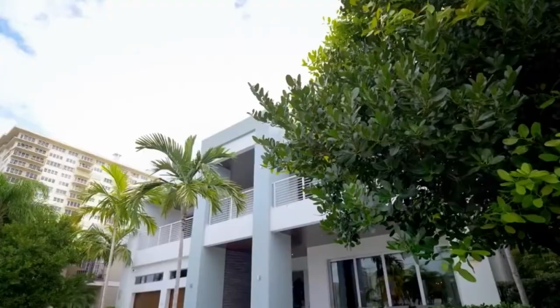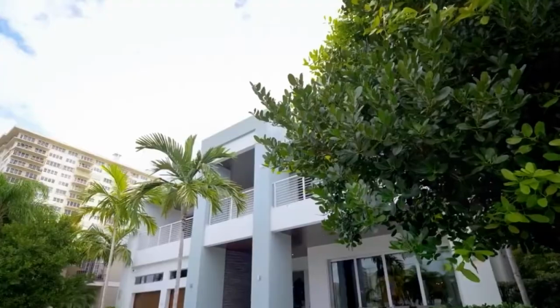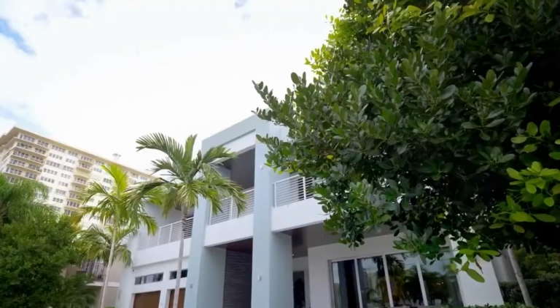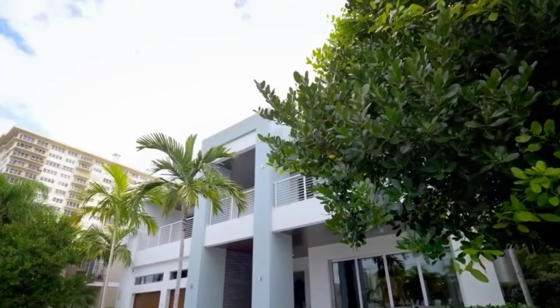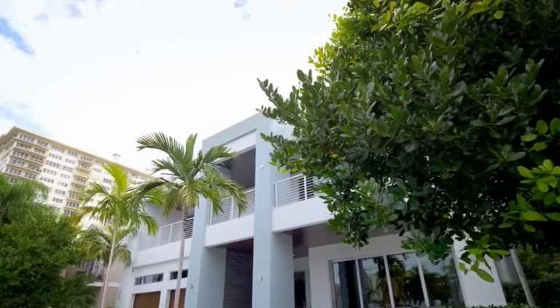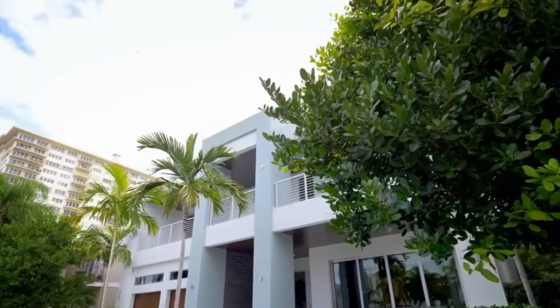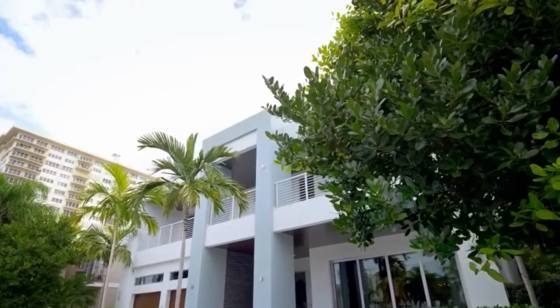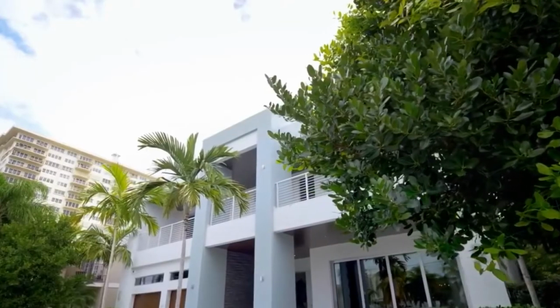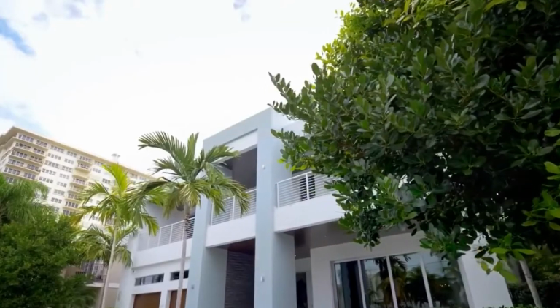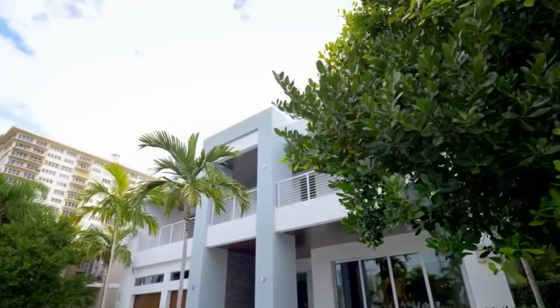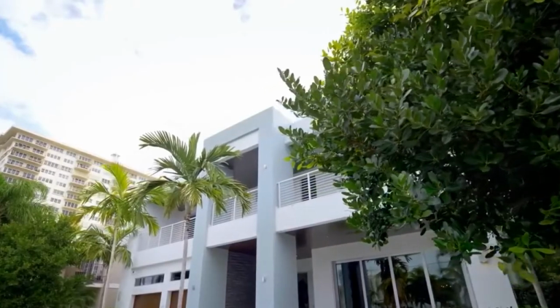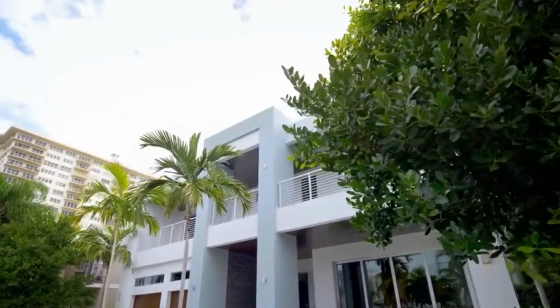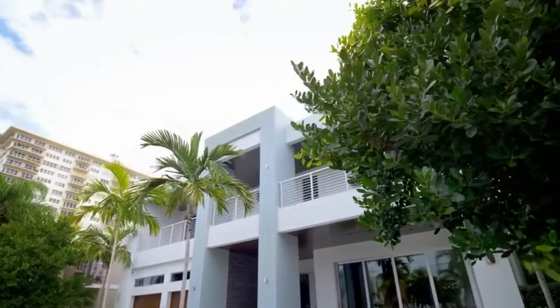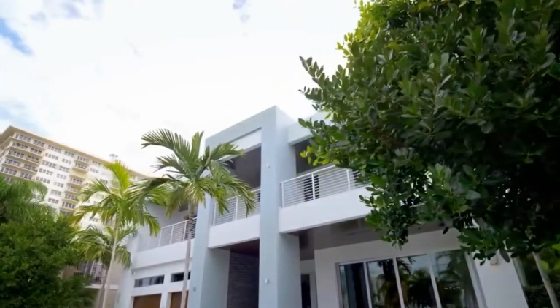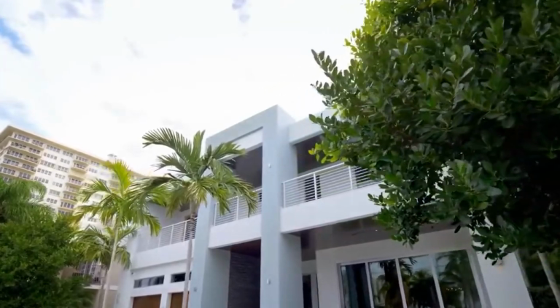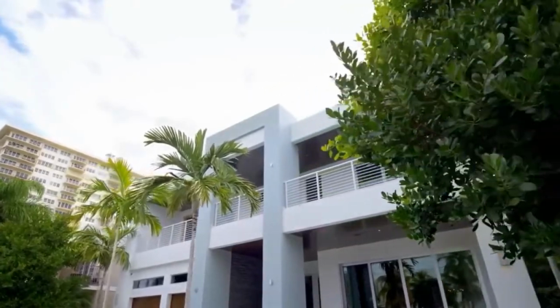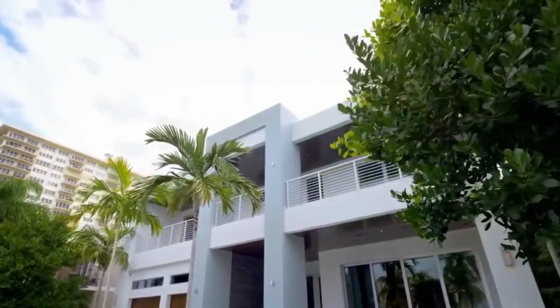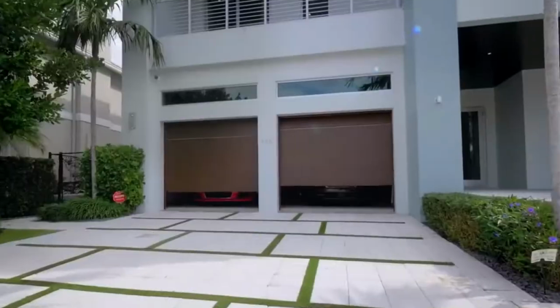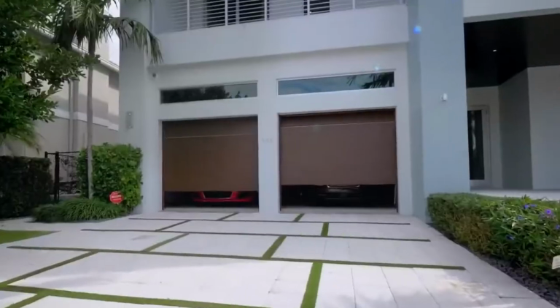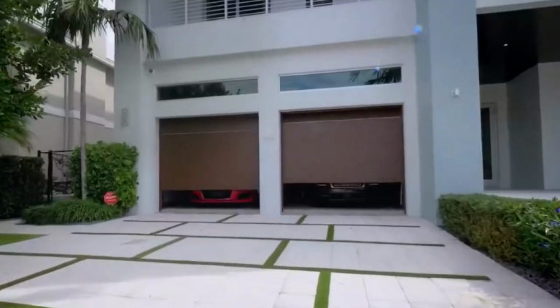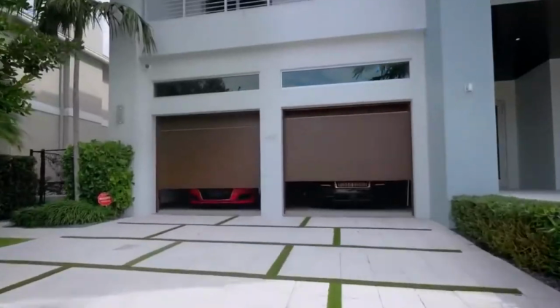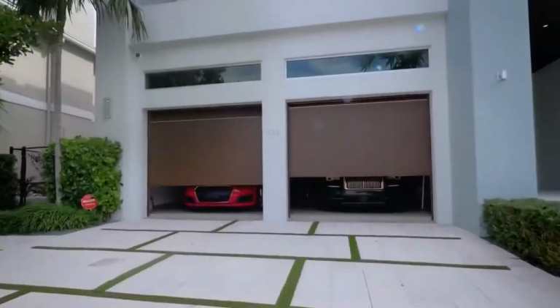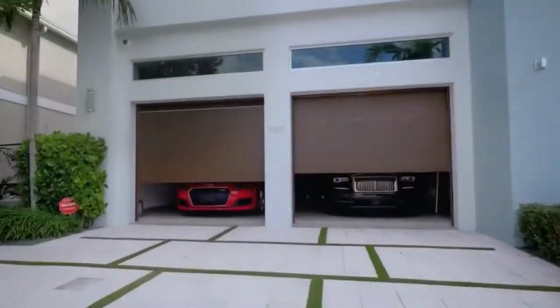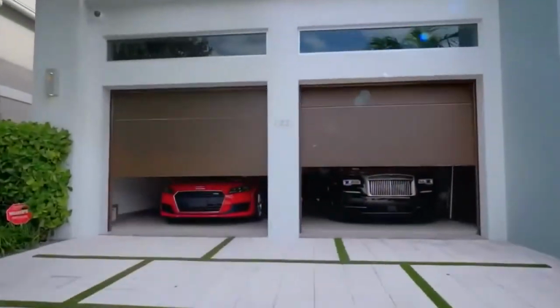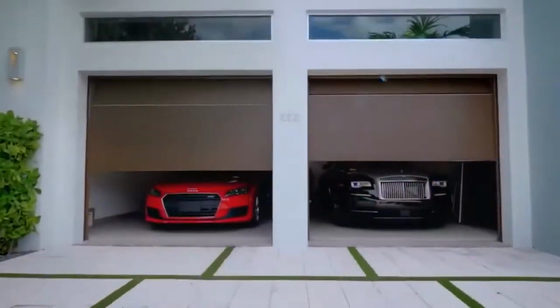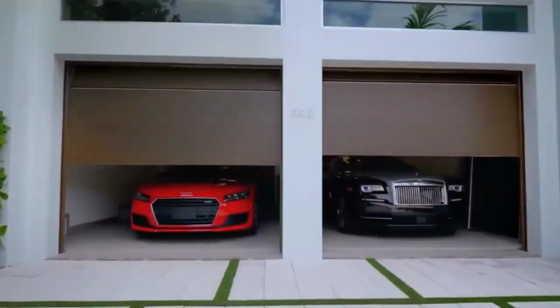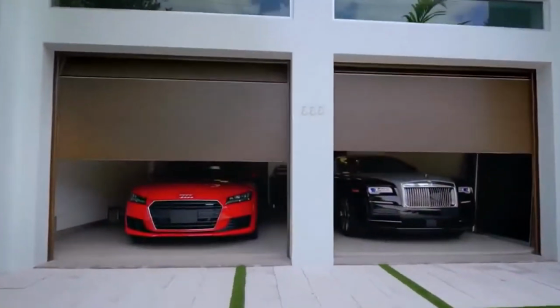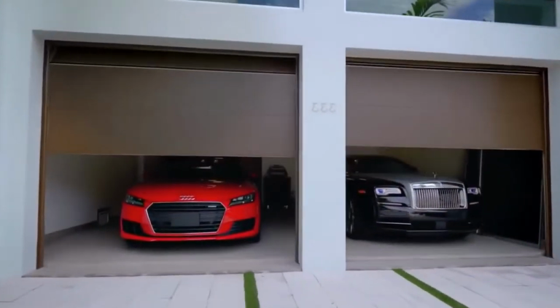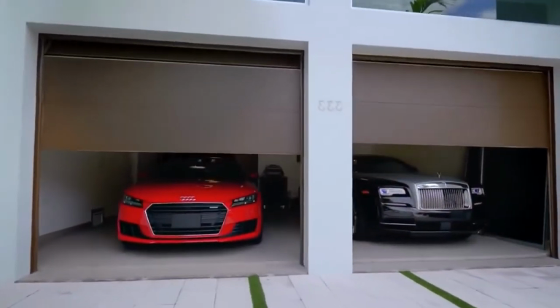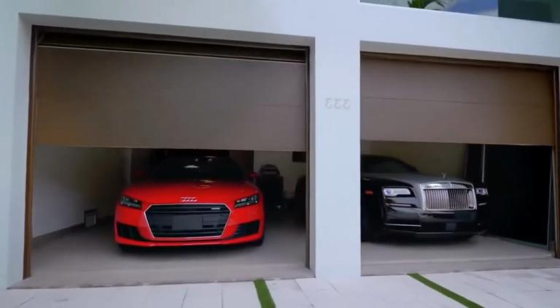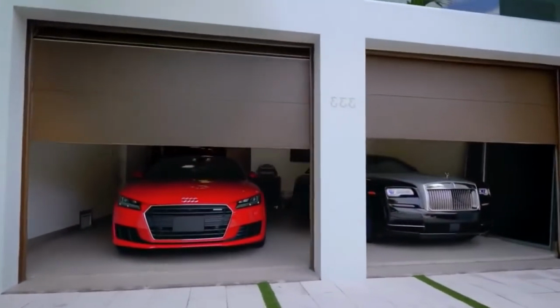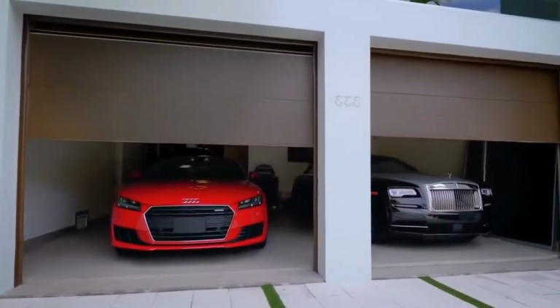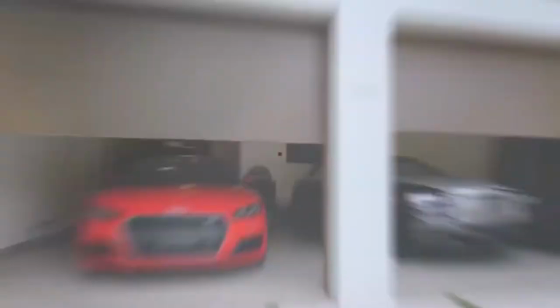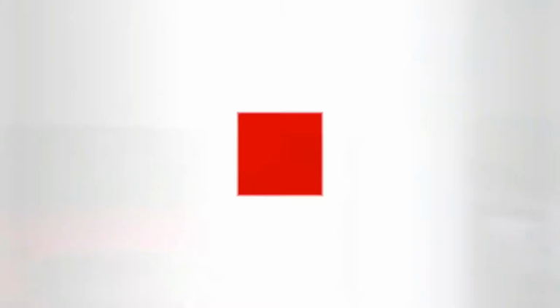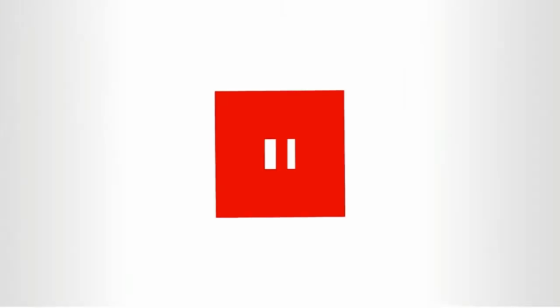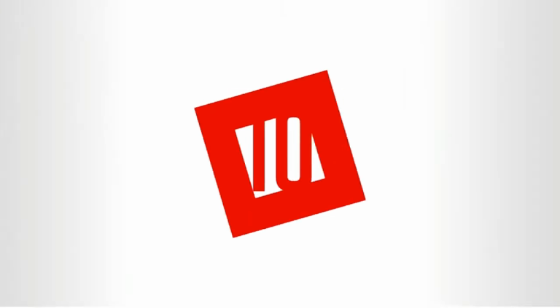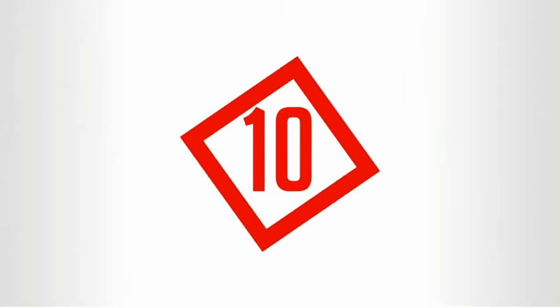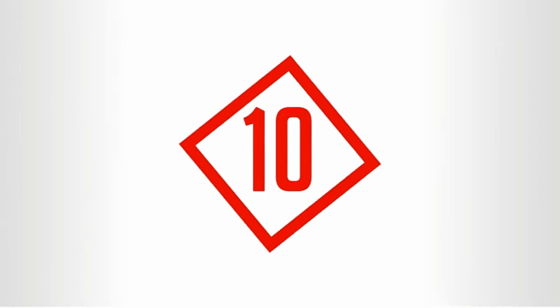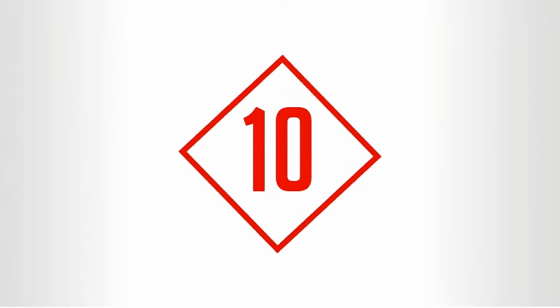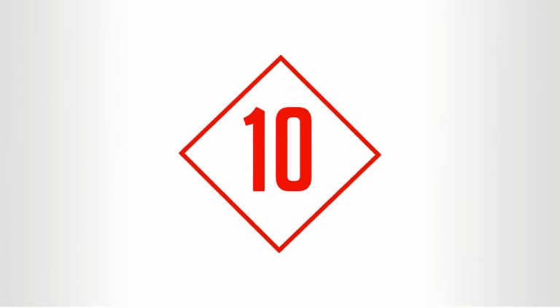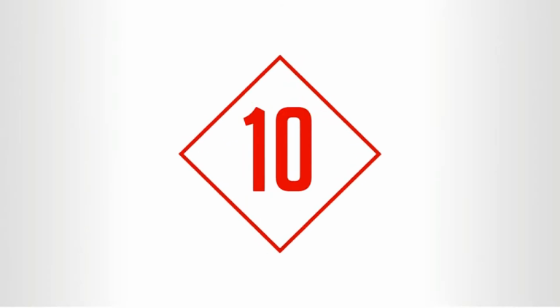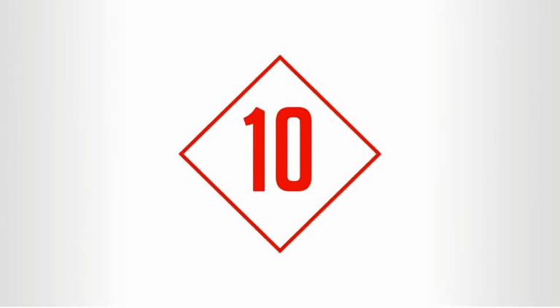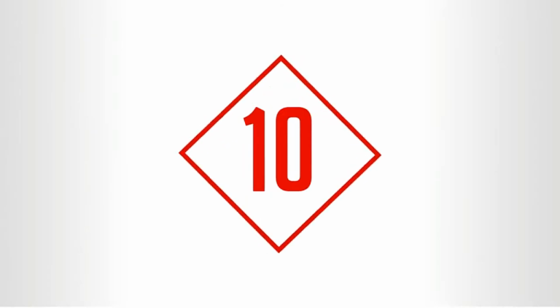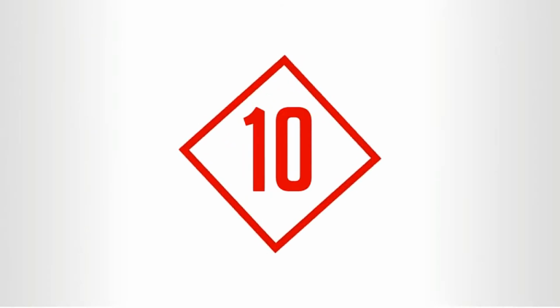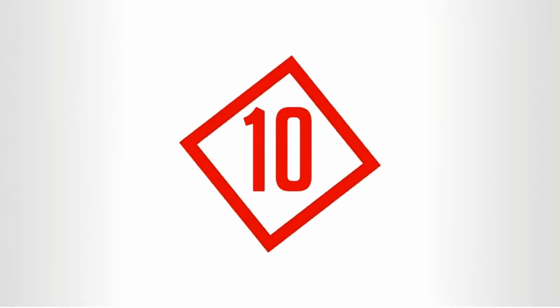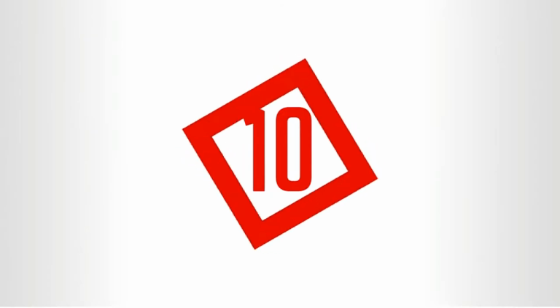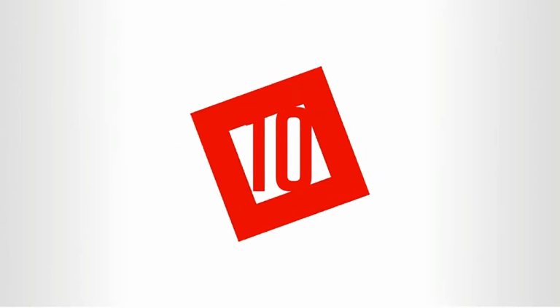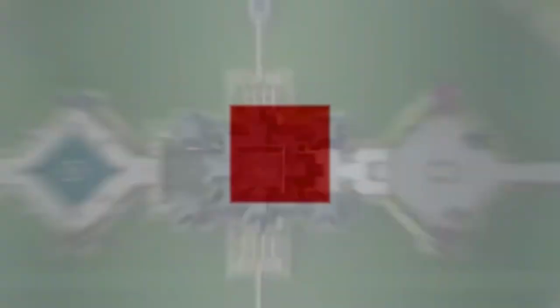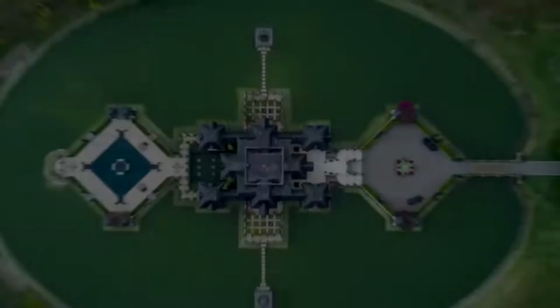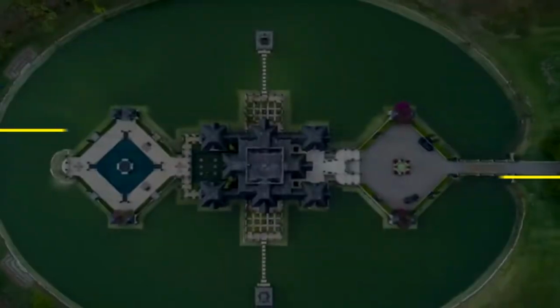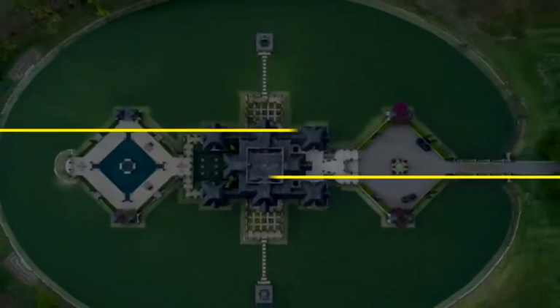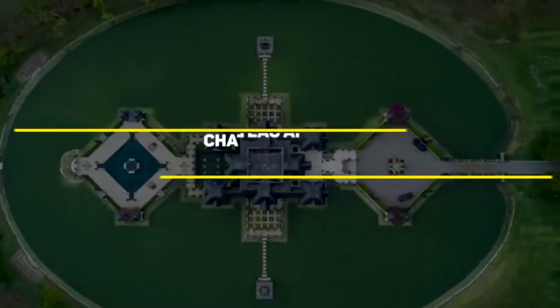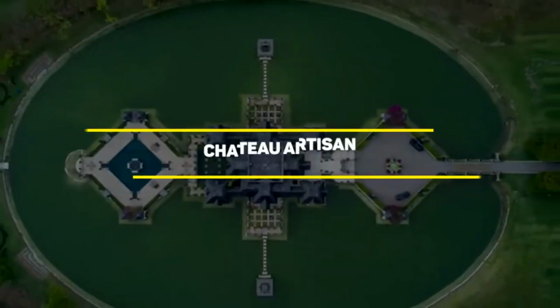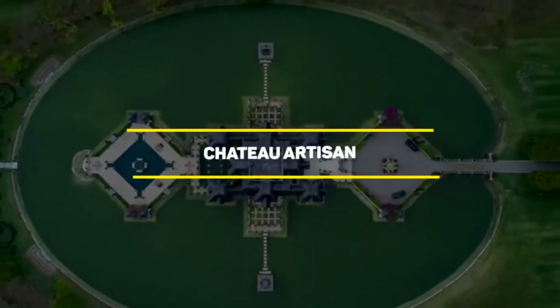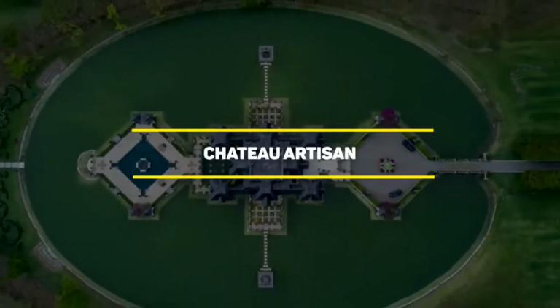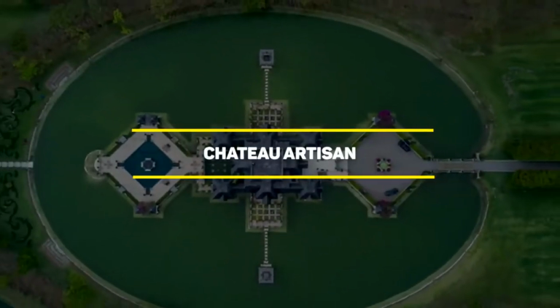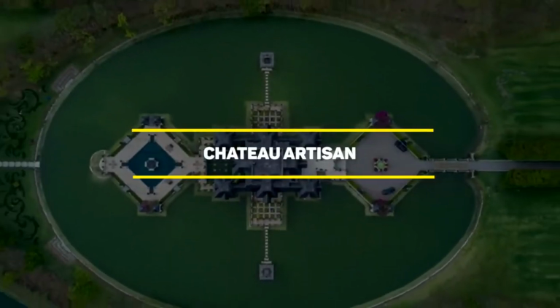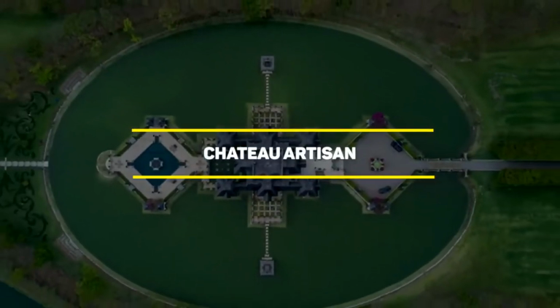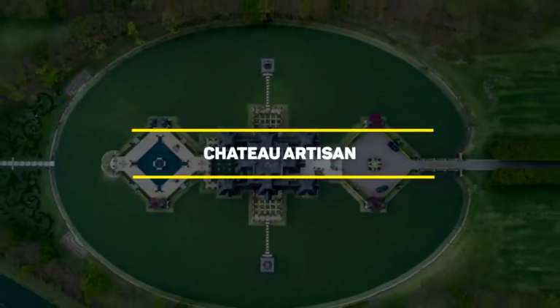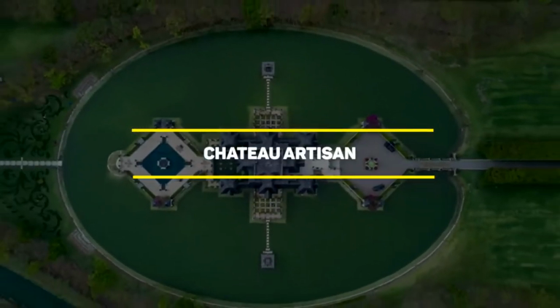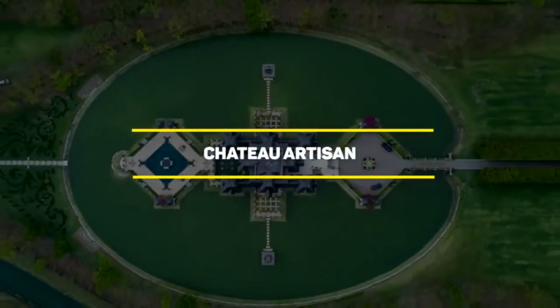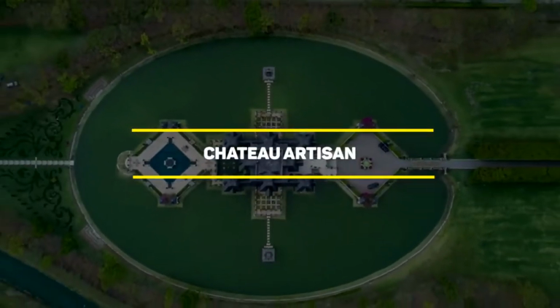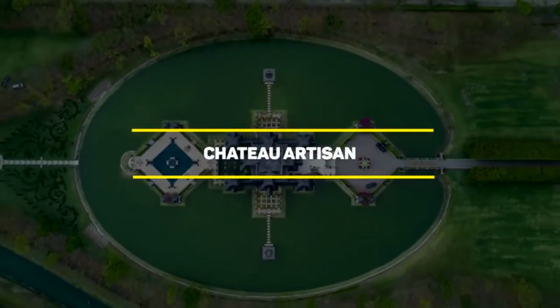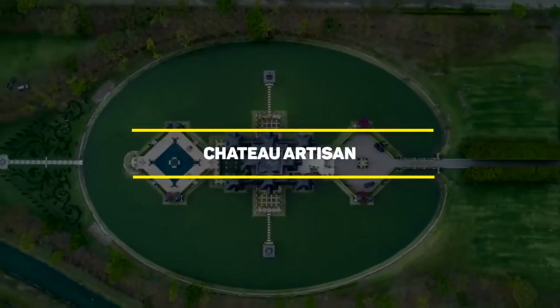Number one will definitely change the way you think of homes so far. Number 10: Chateau Artisan.